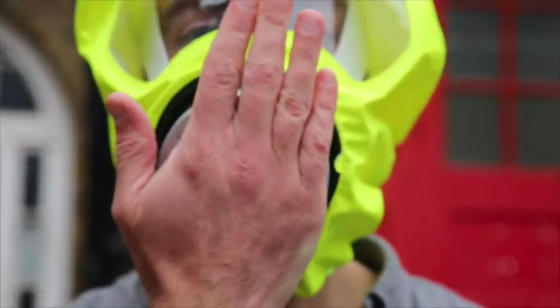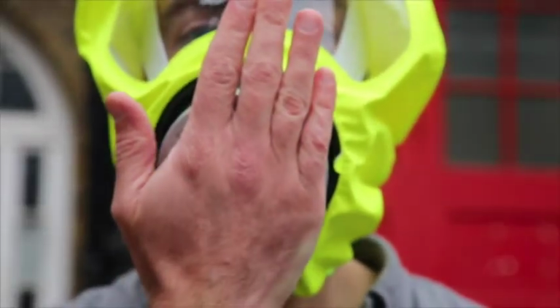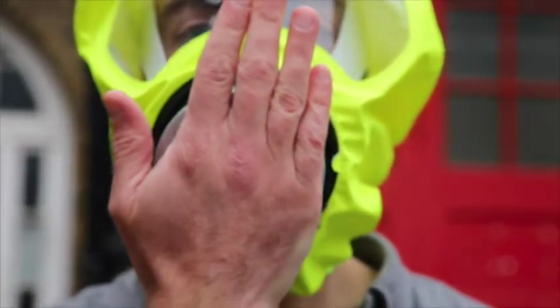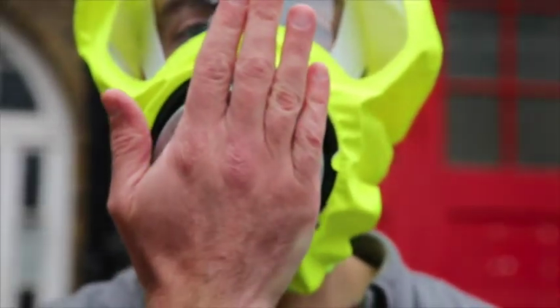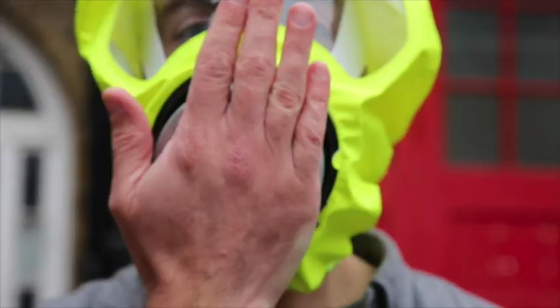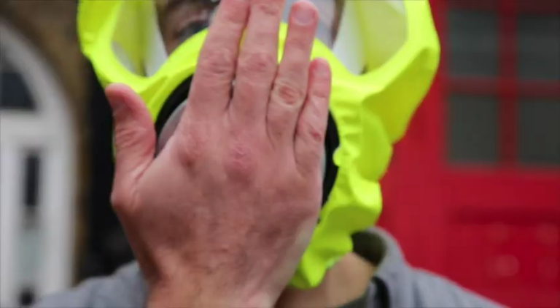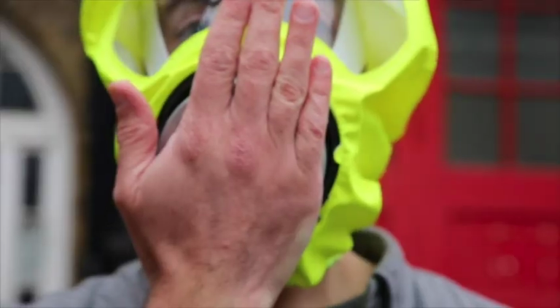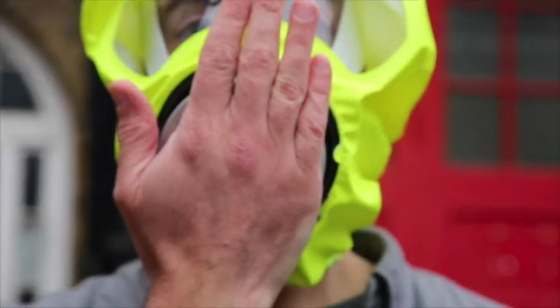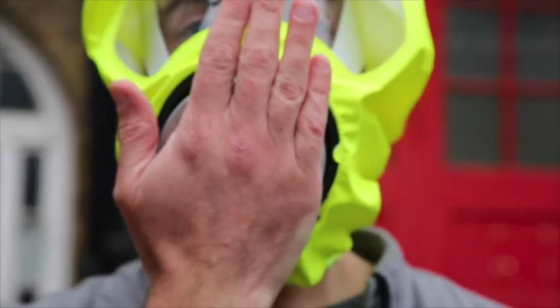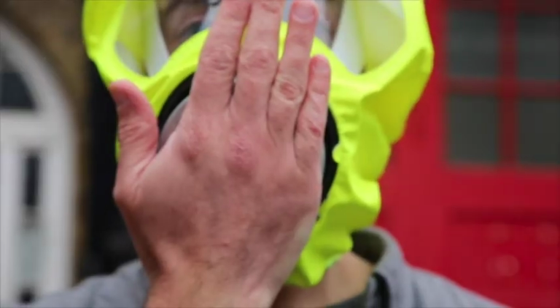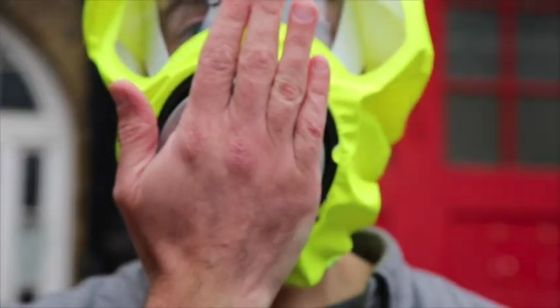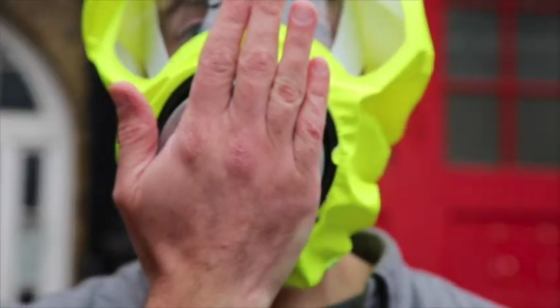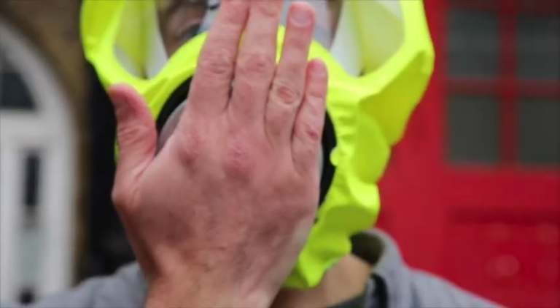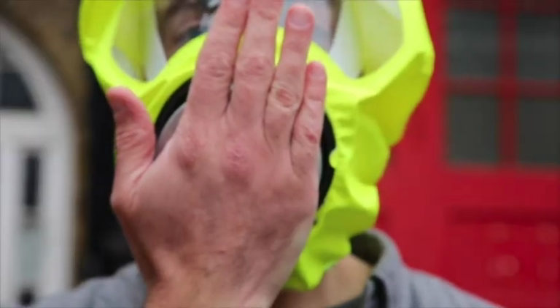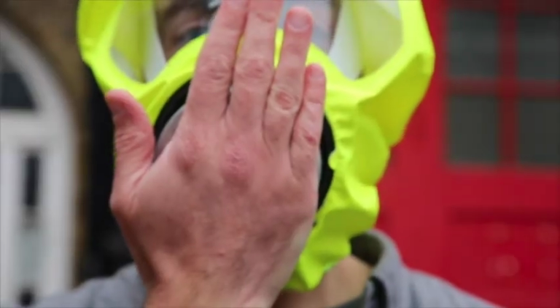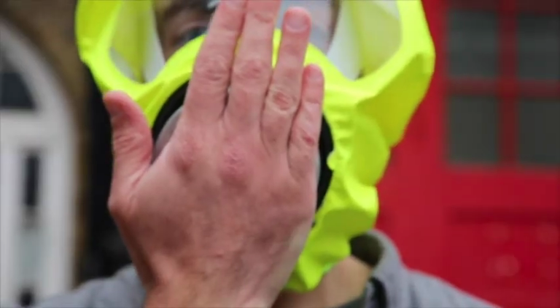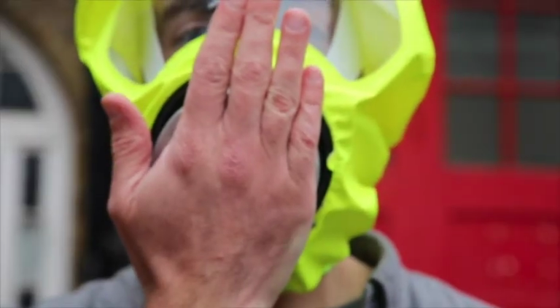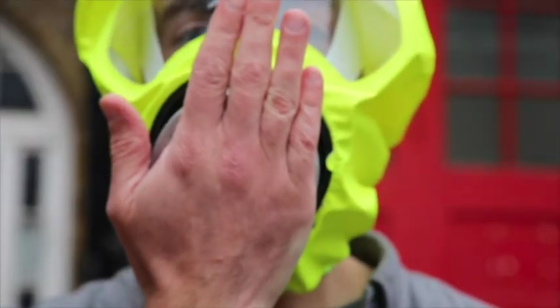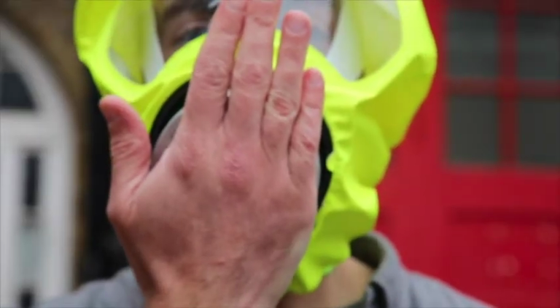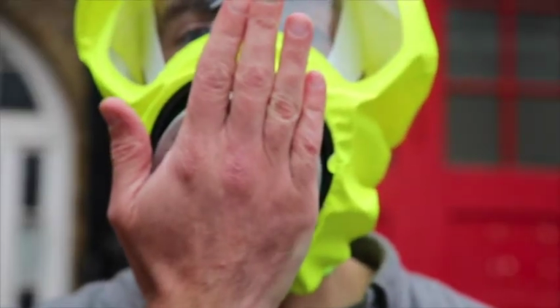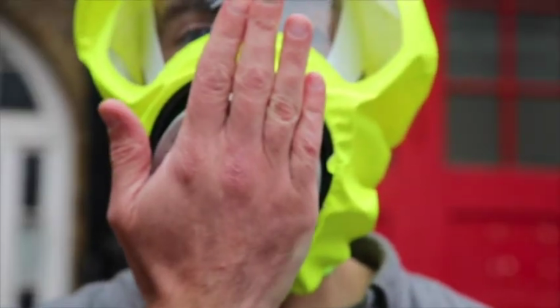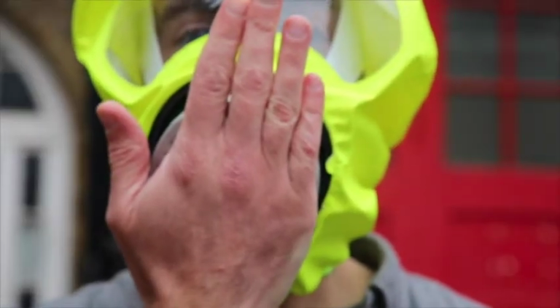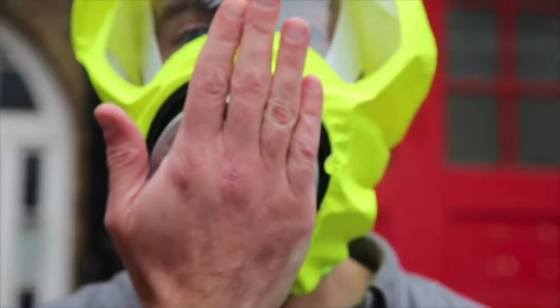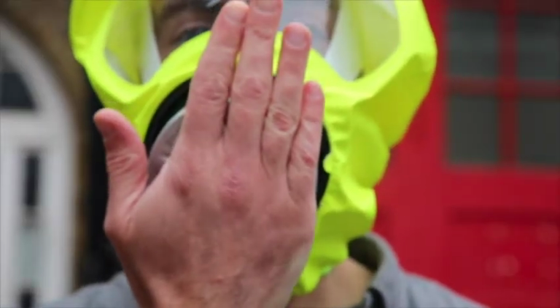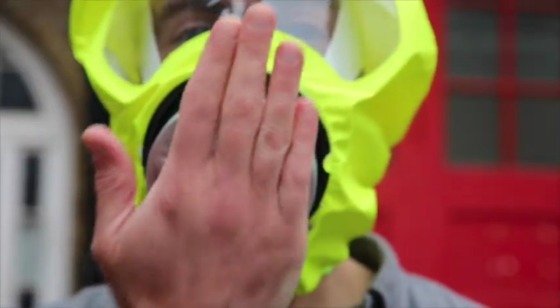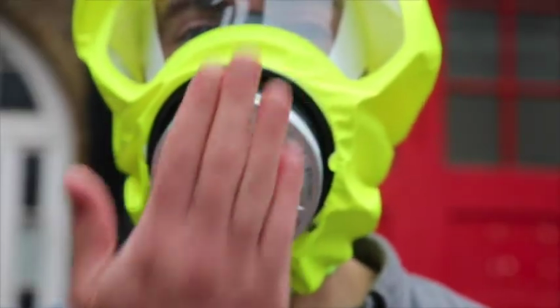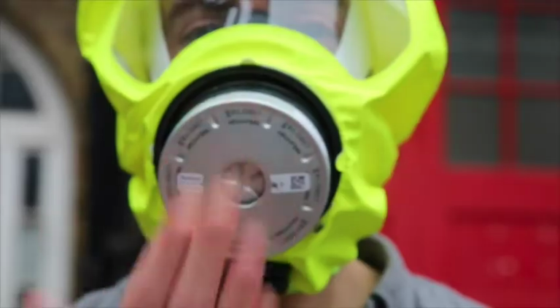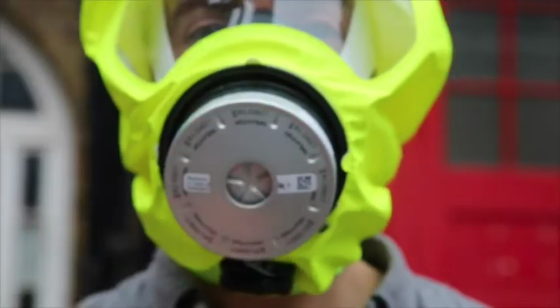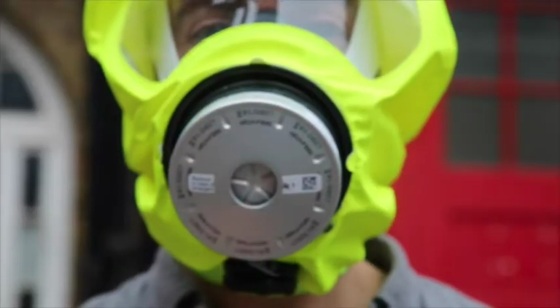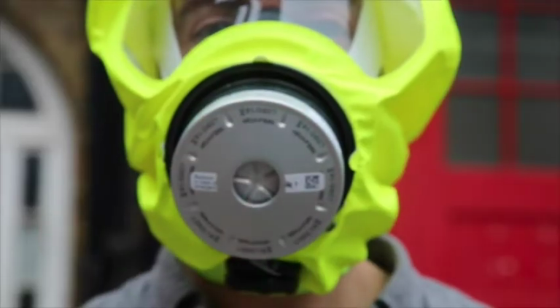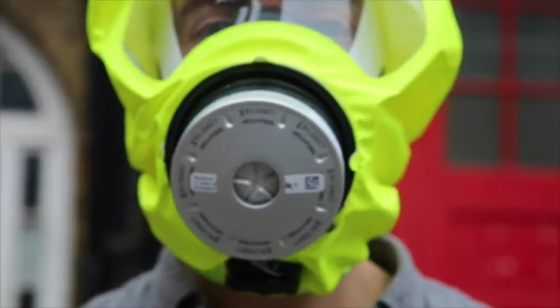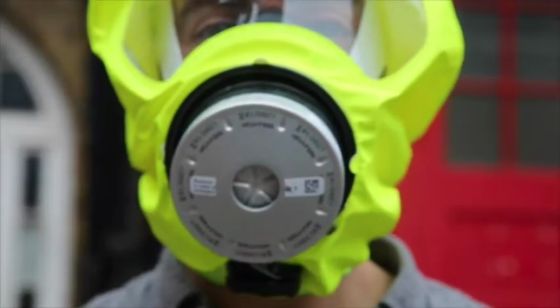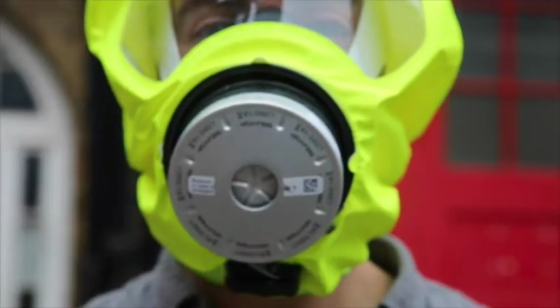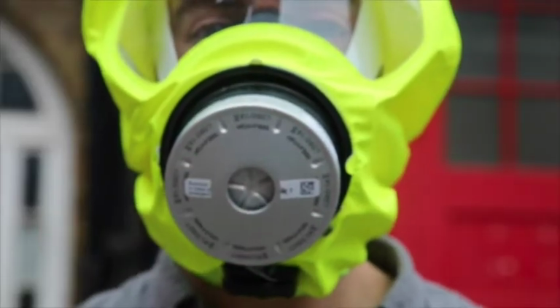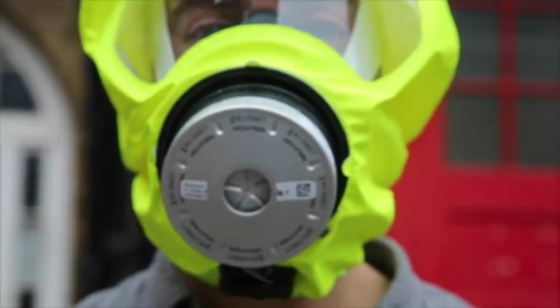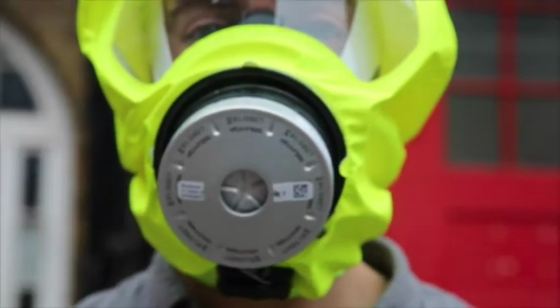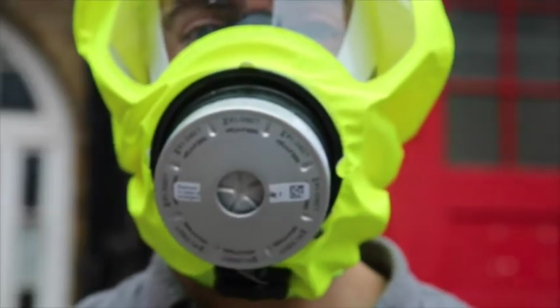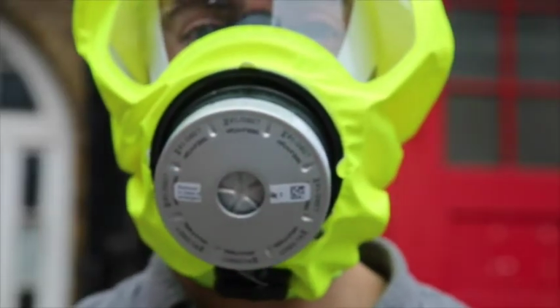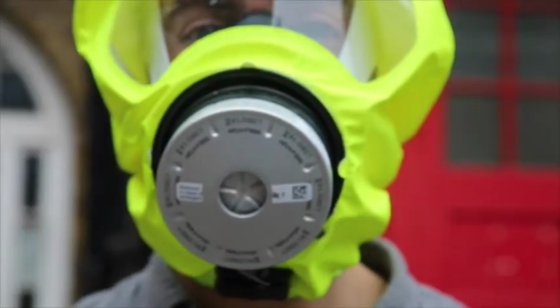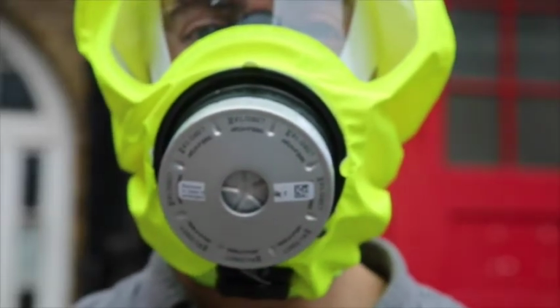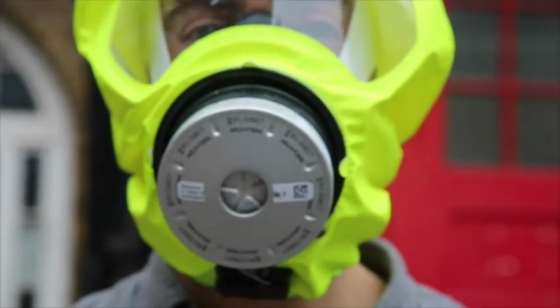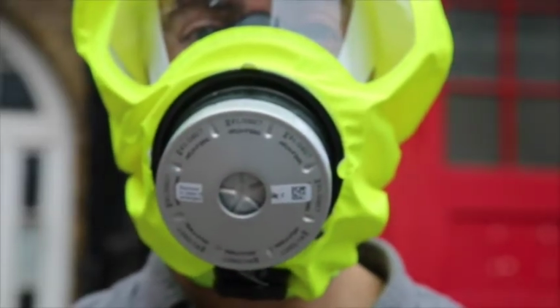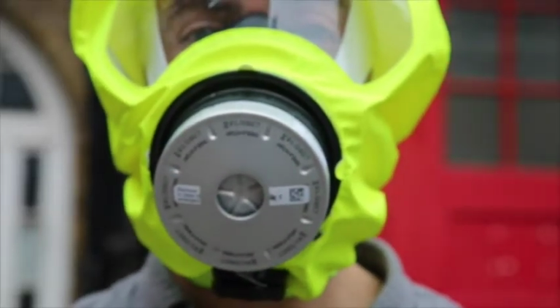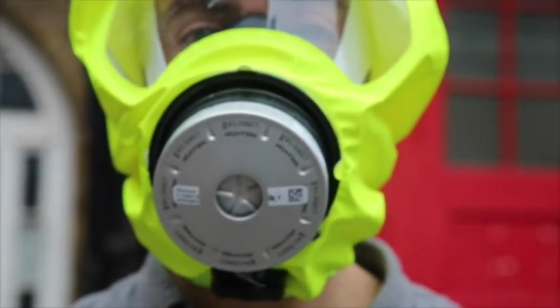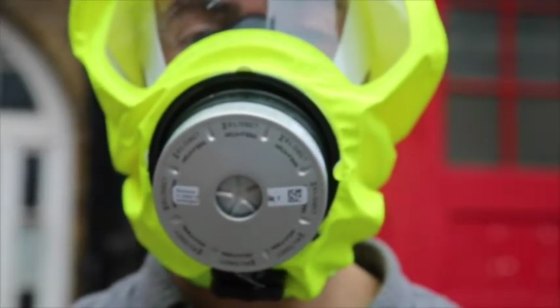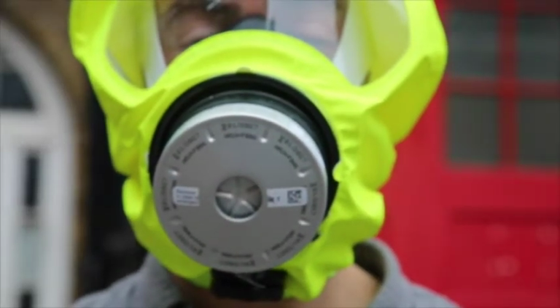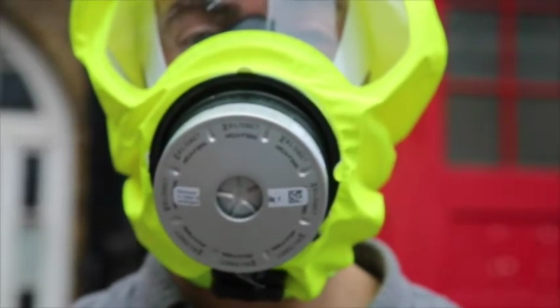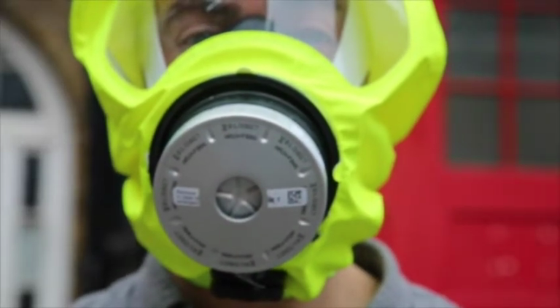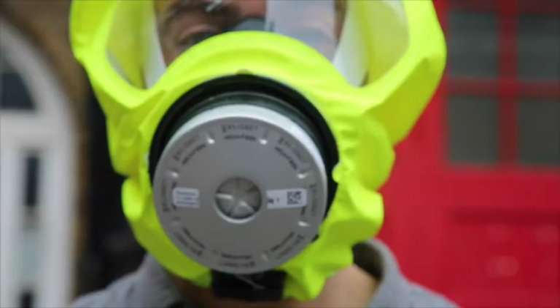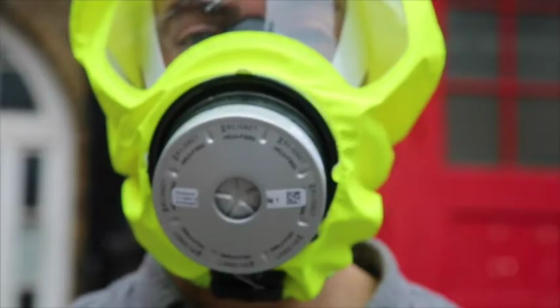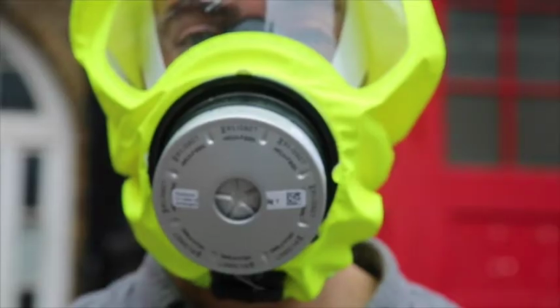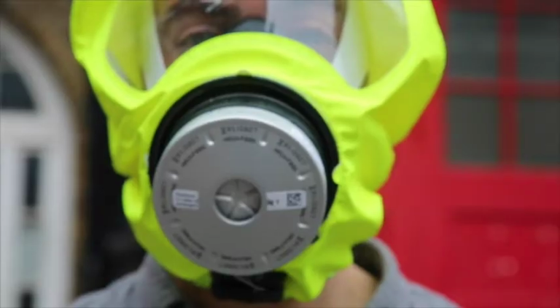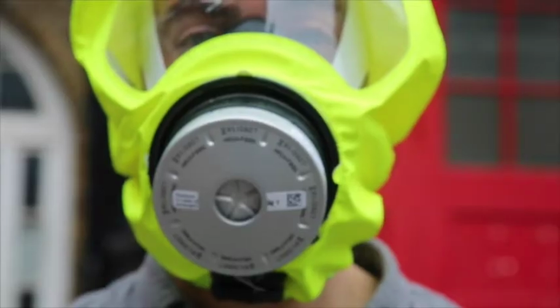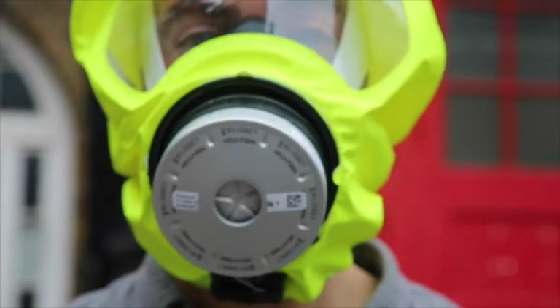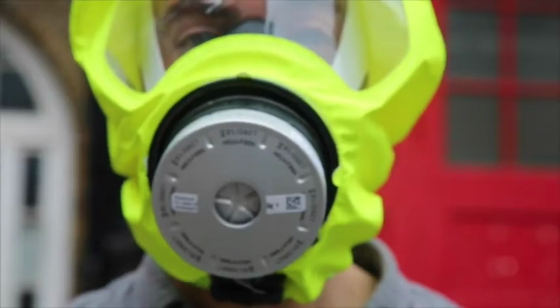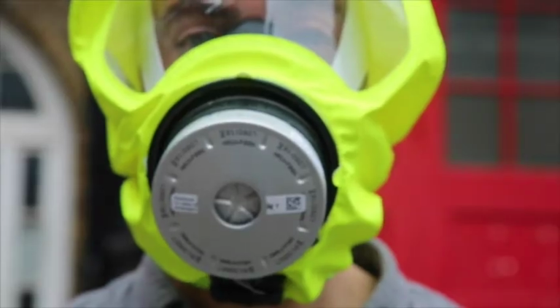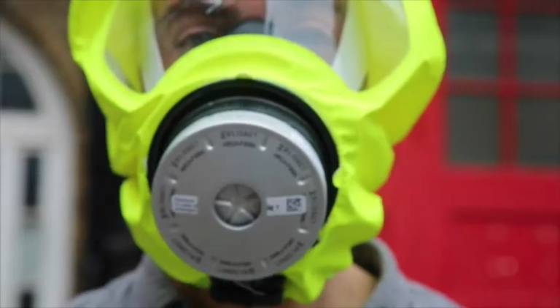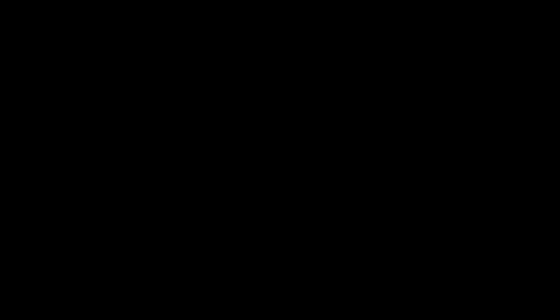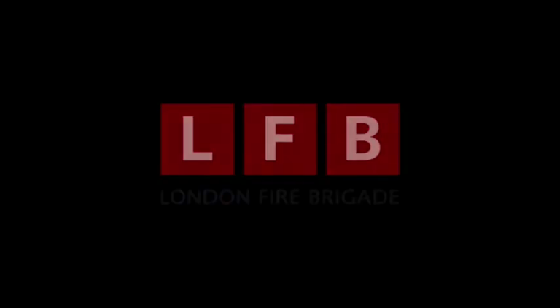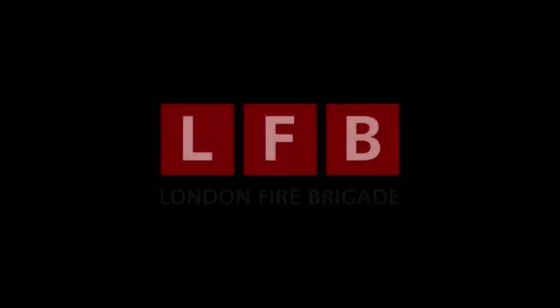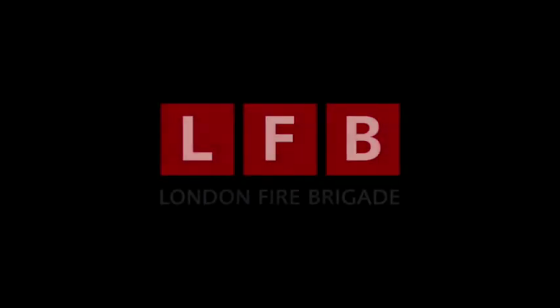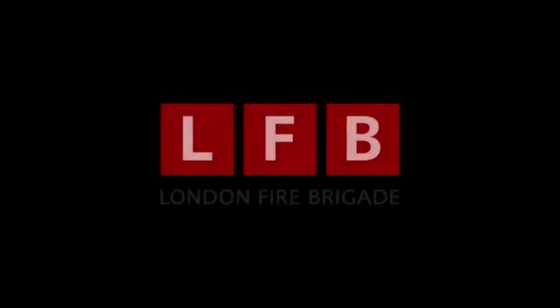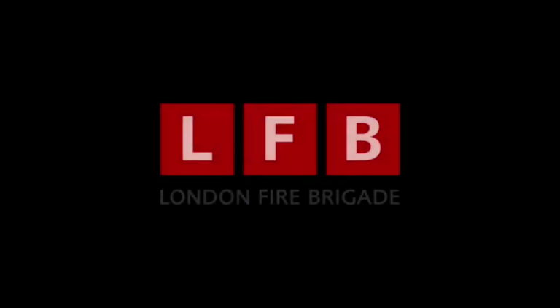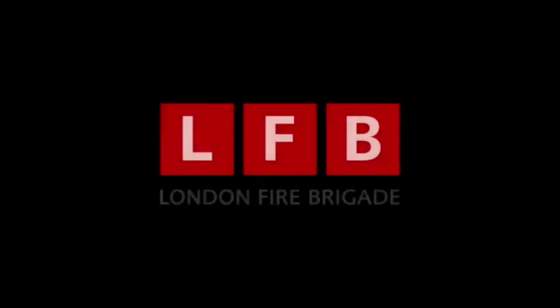To test this seal, you place your hand over the inlet of the filter housing. A vacuum should be created when you breathe in, and then you're good to go.